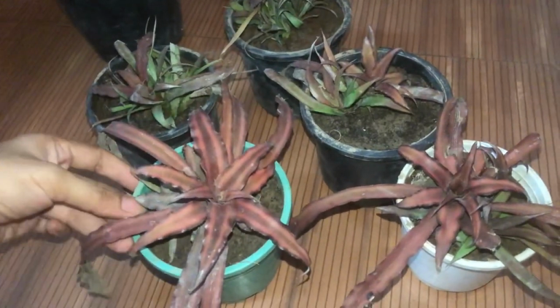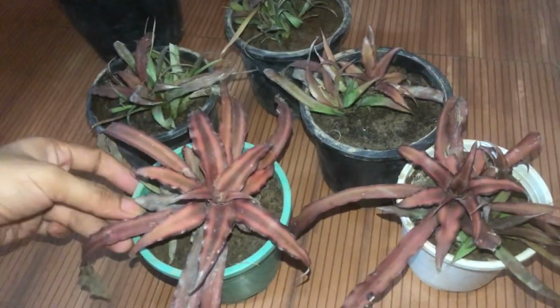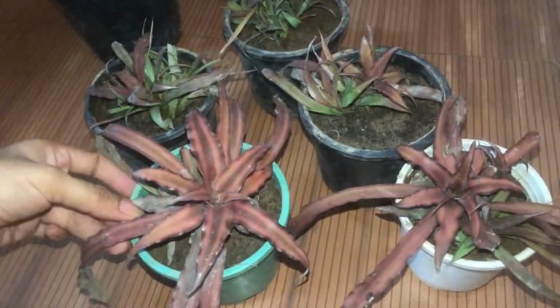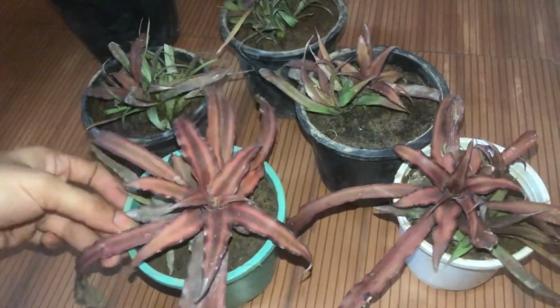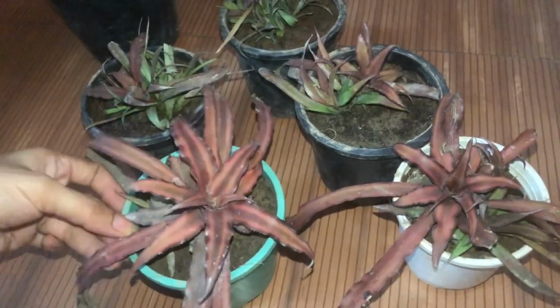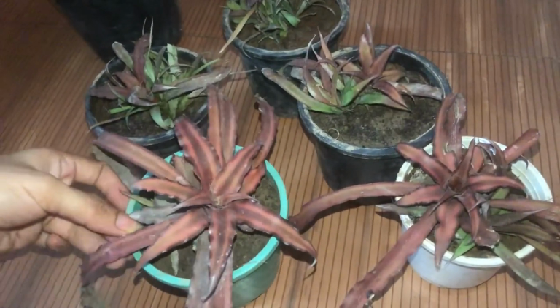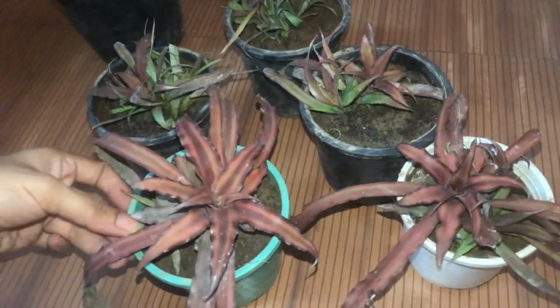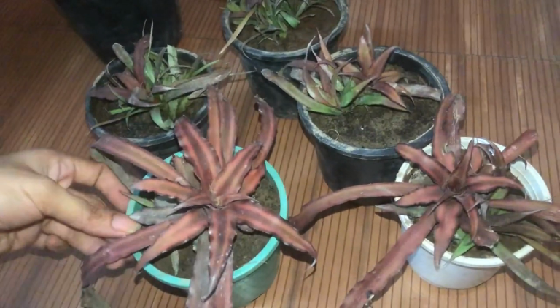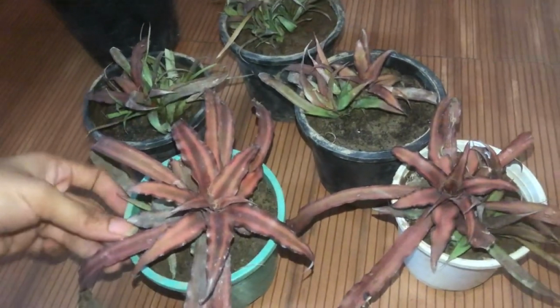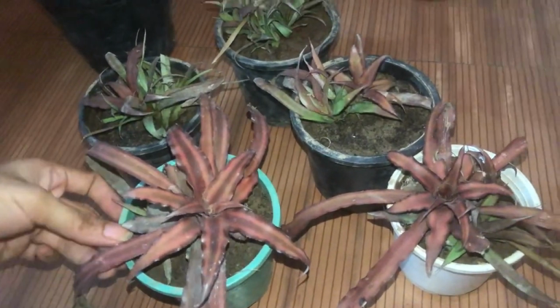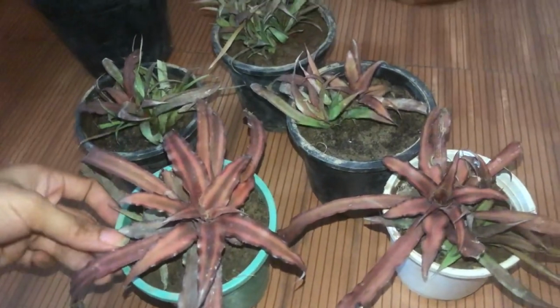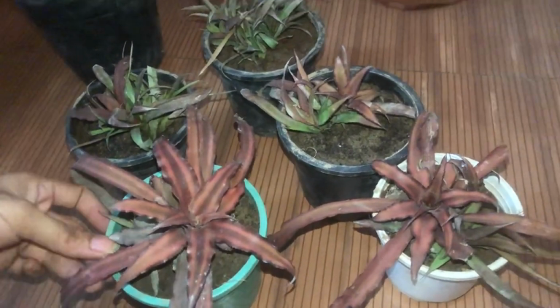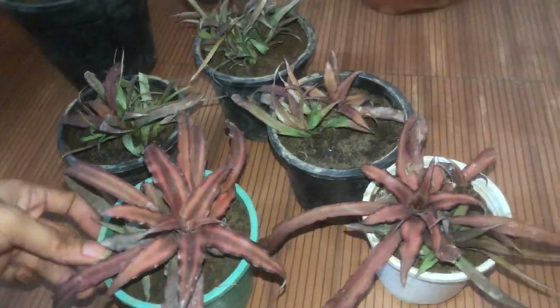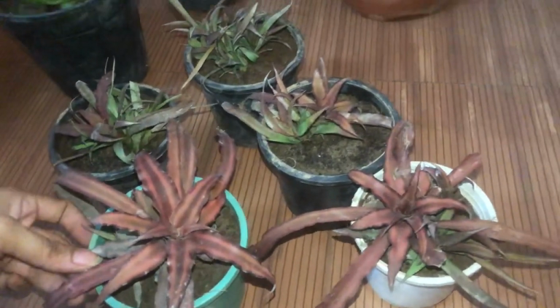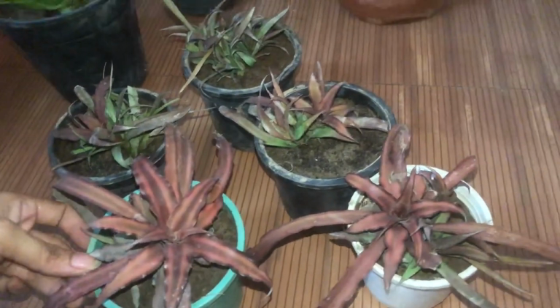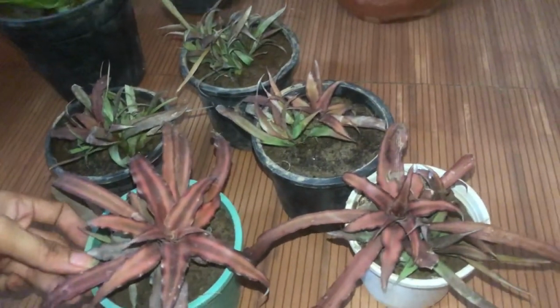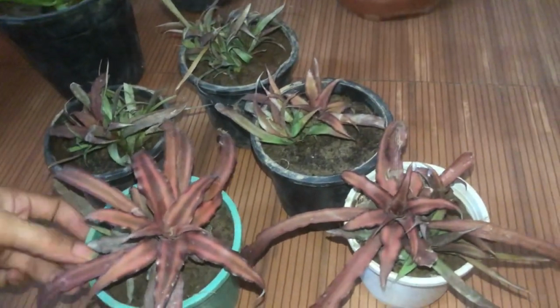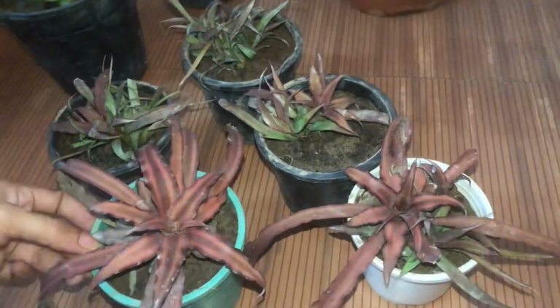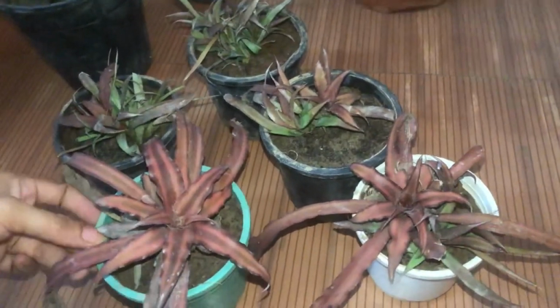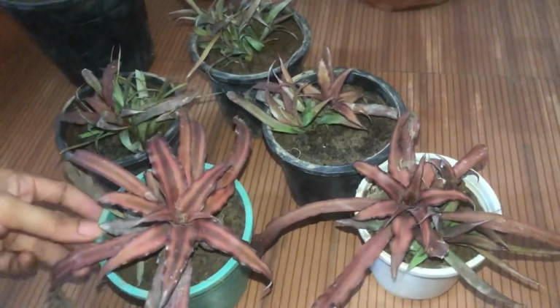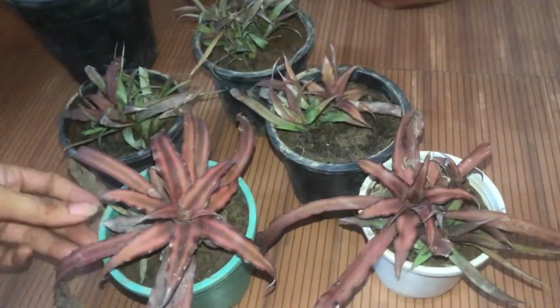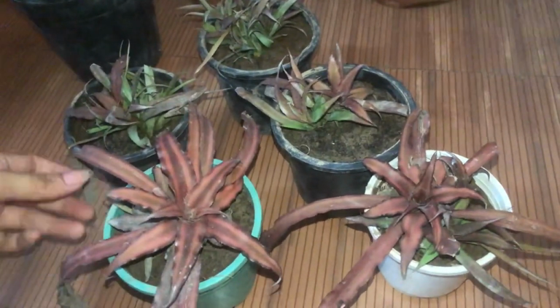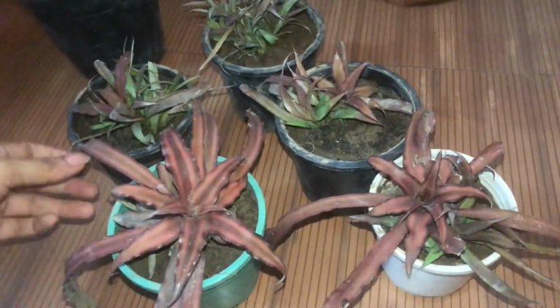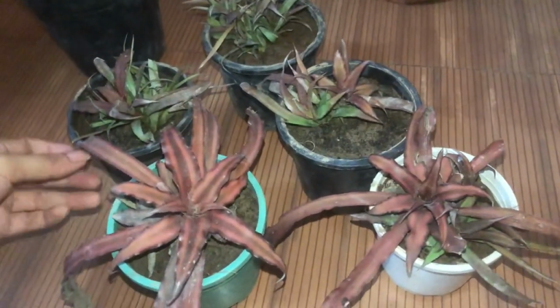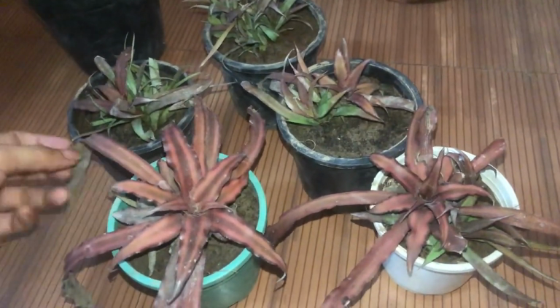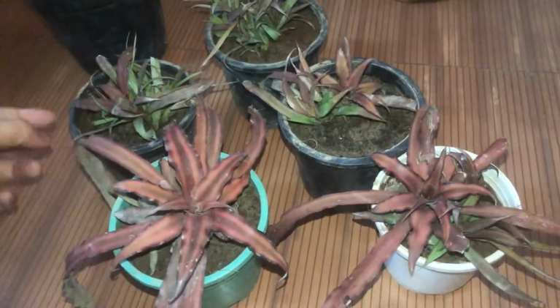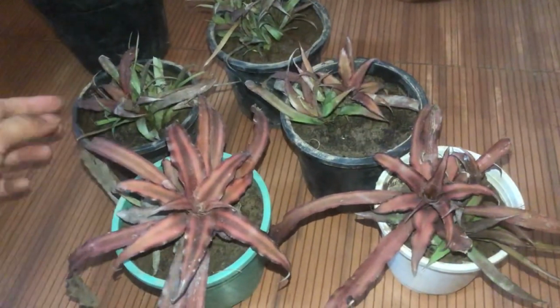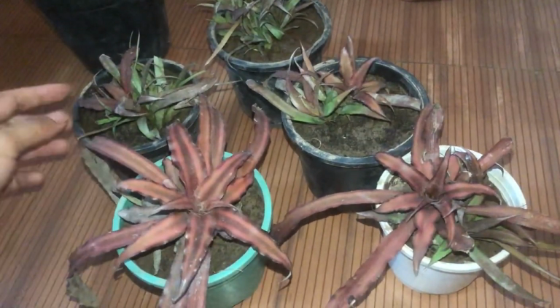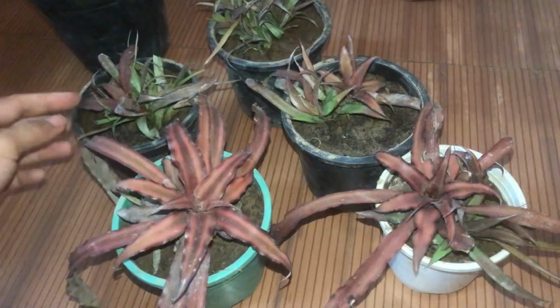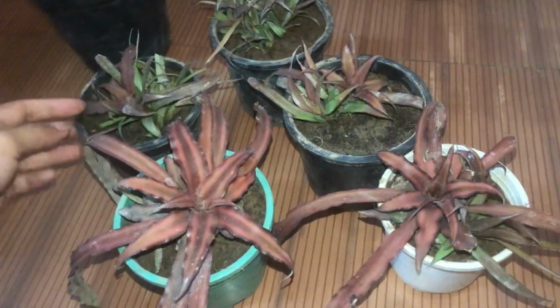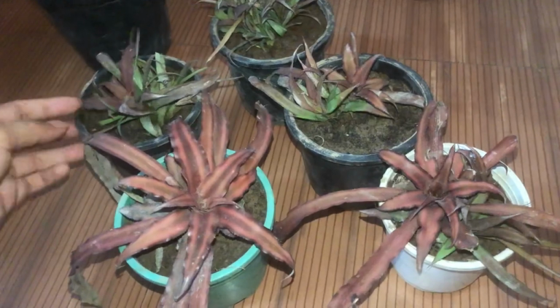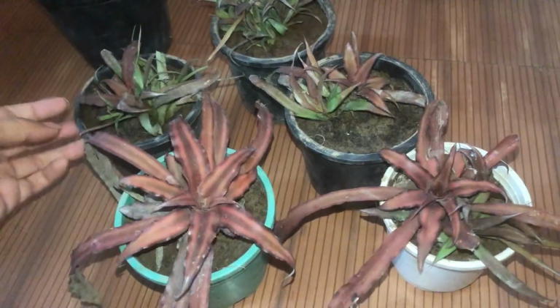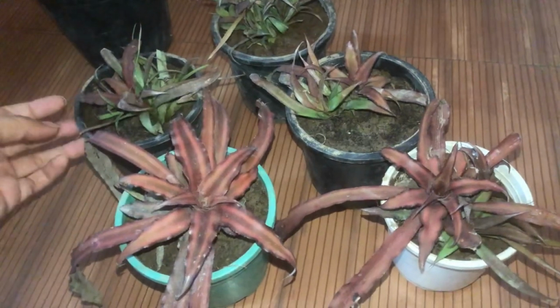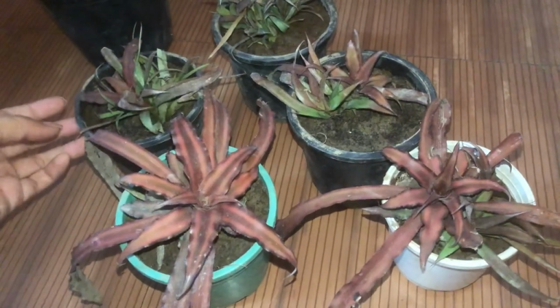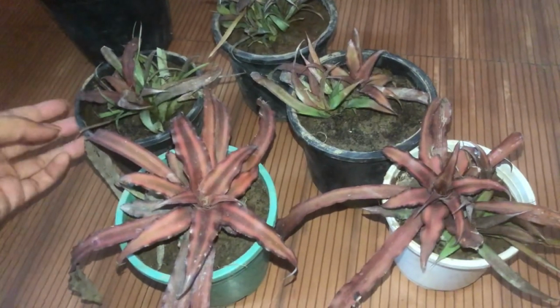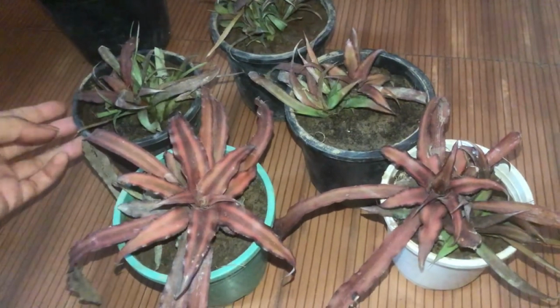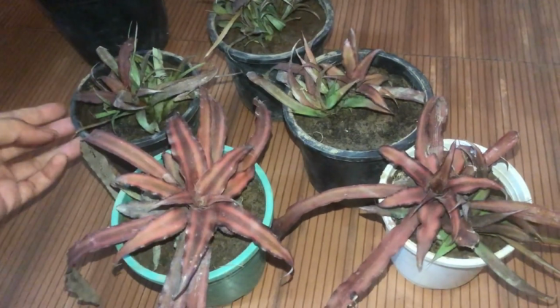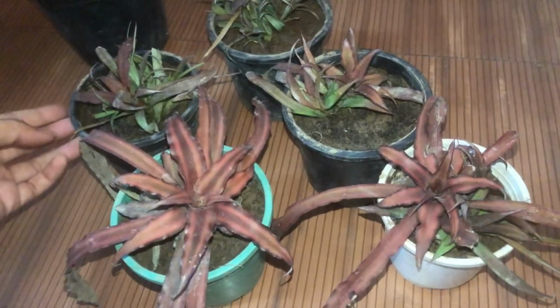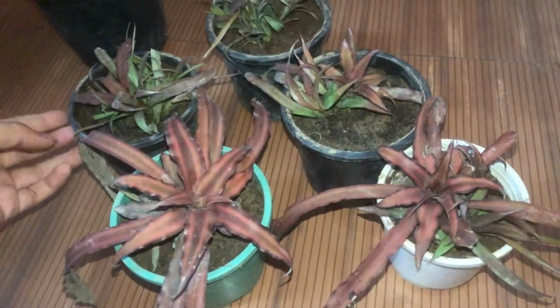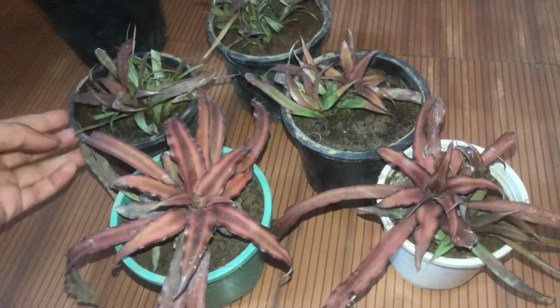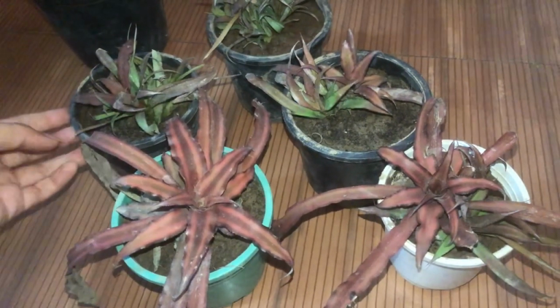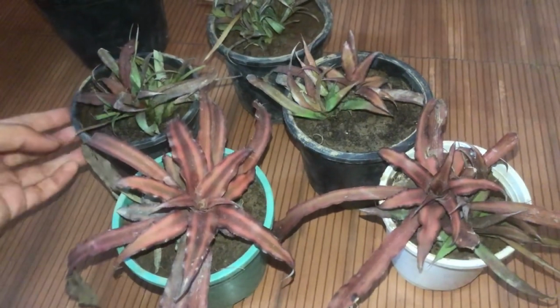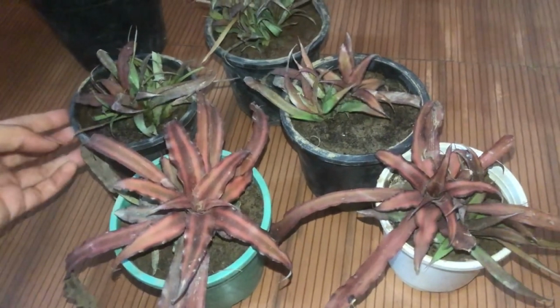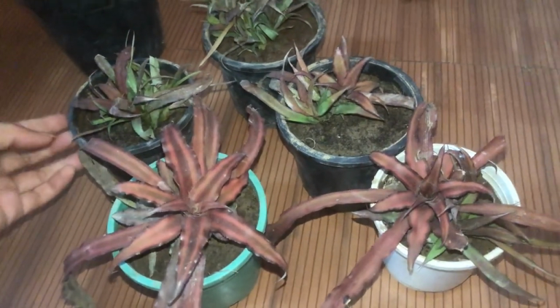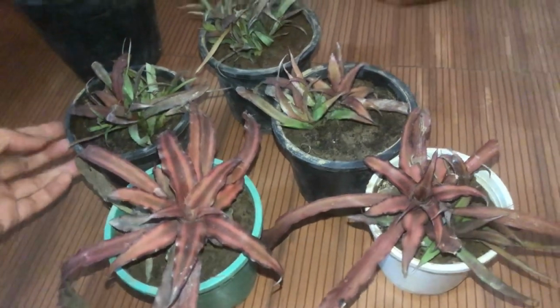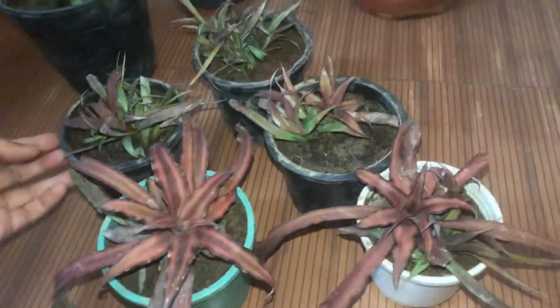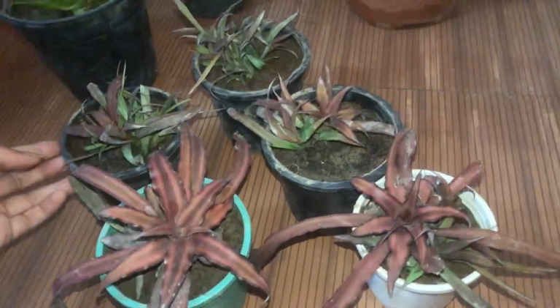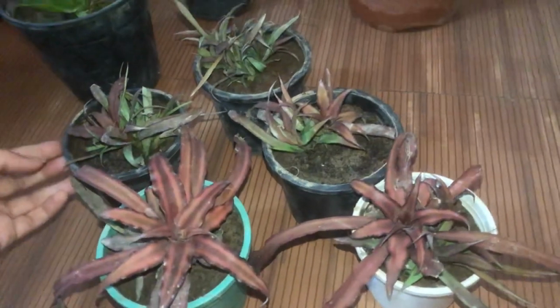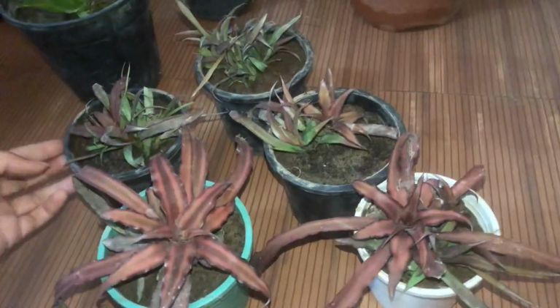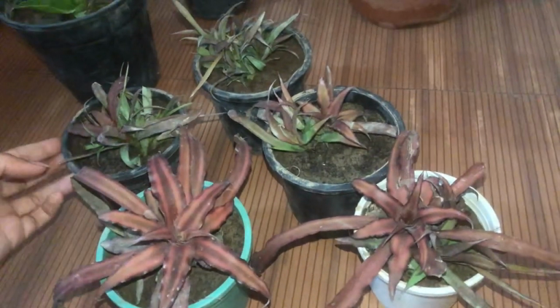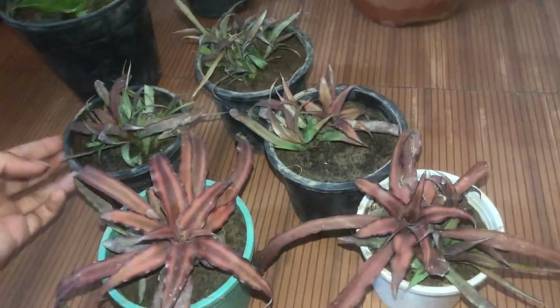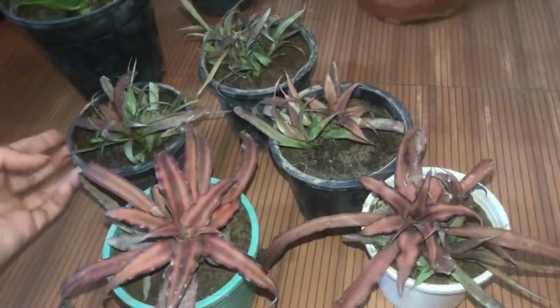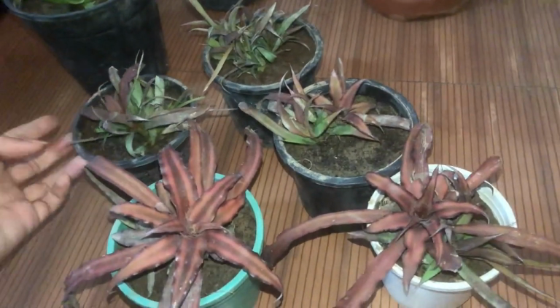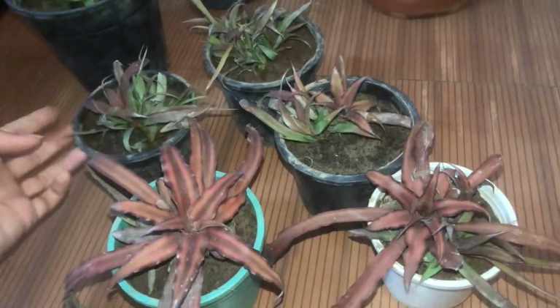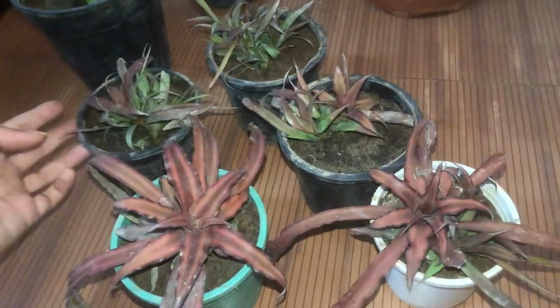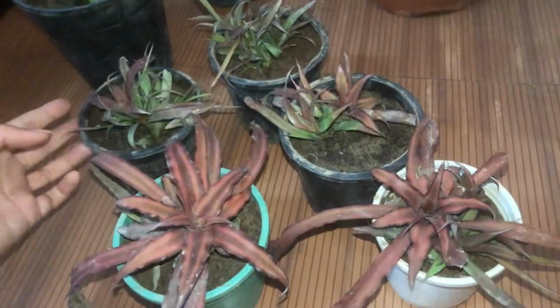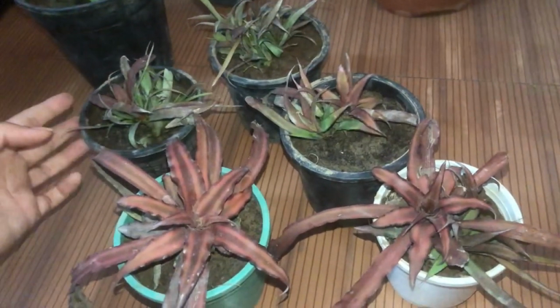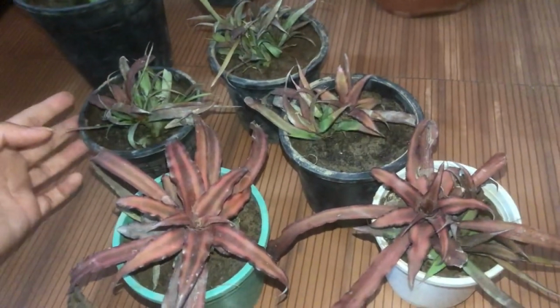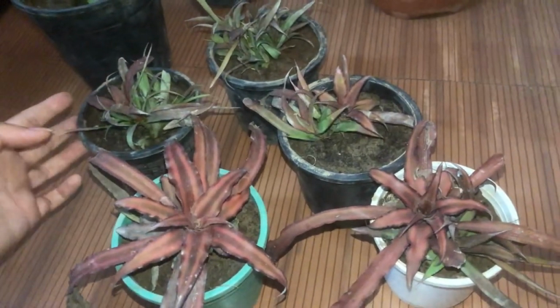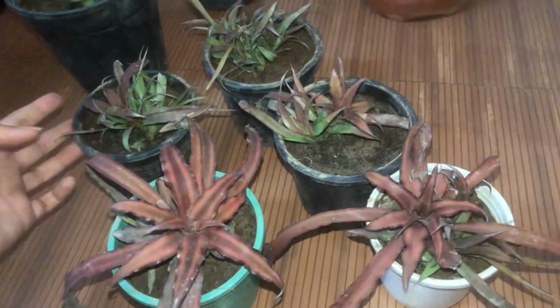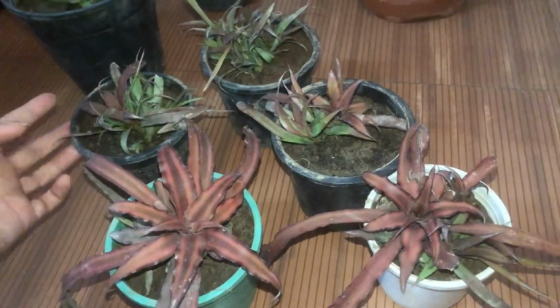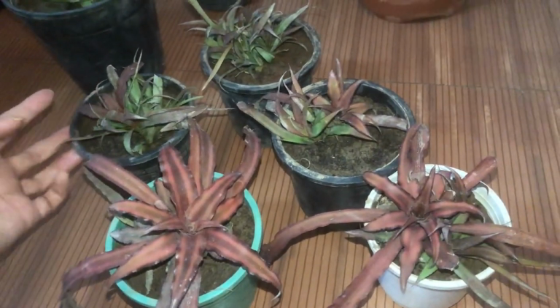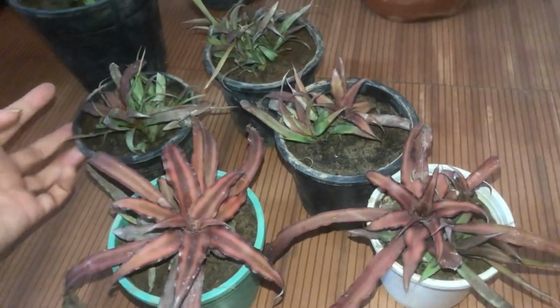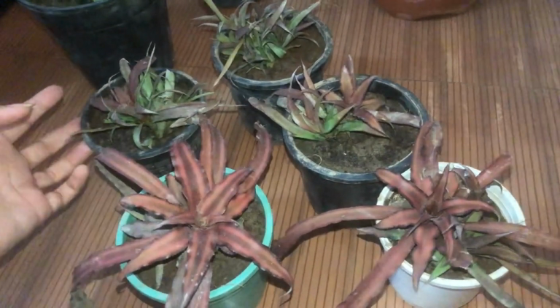Today, the weather is very good in Delhi, so we thought it would be a good day for propagation. It's a propagation day today!